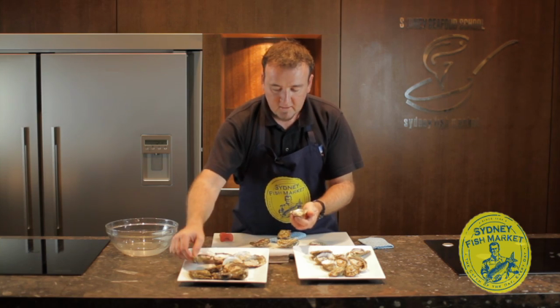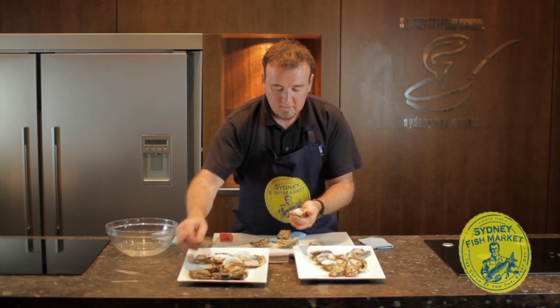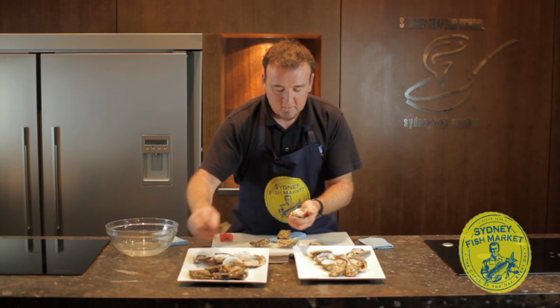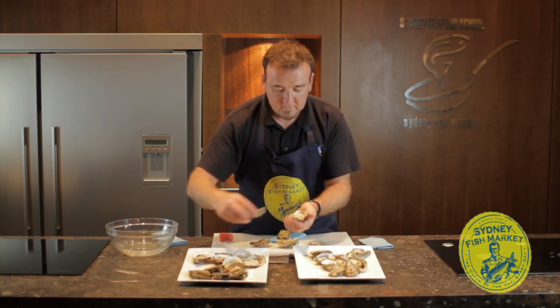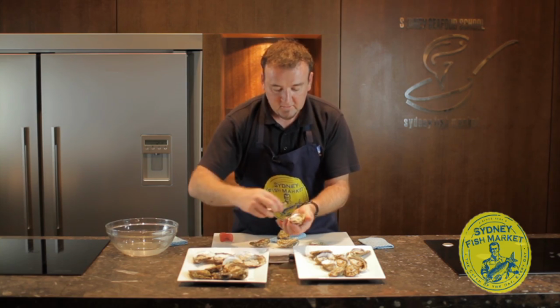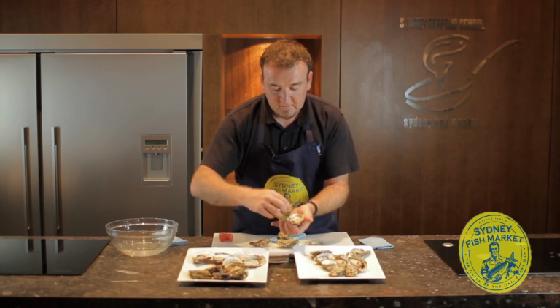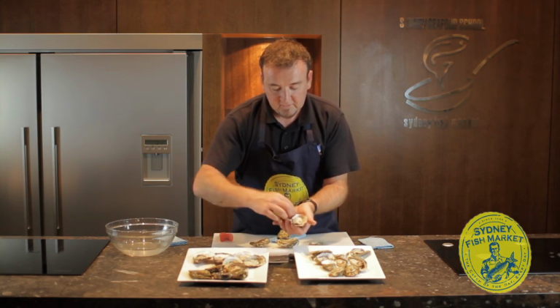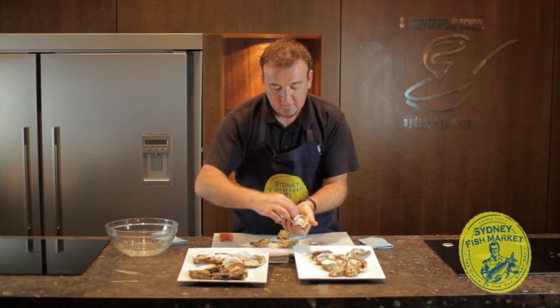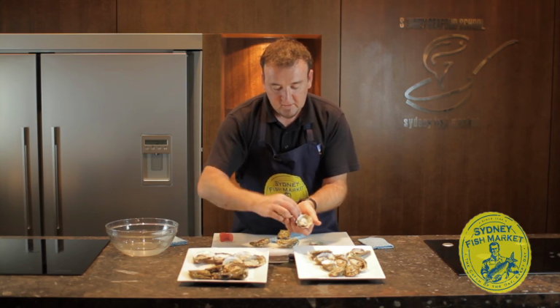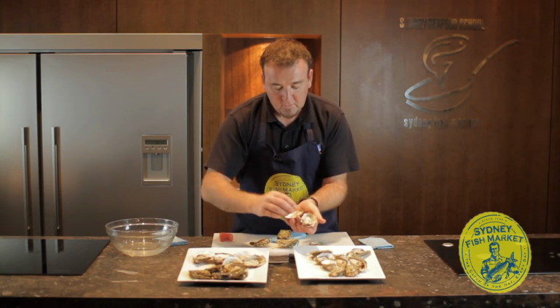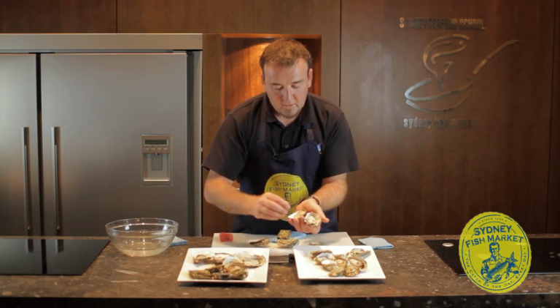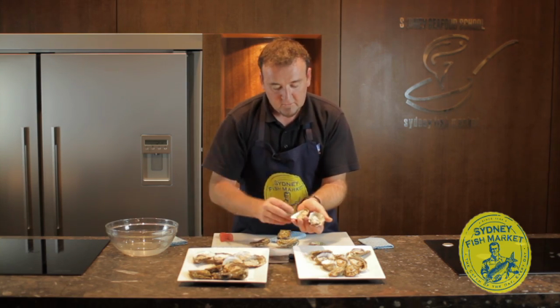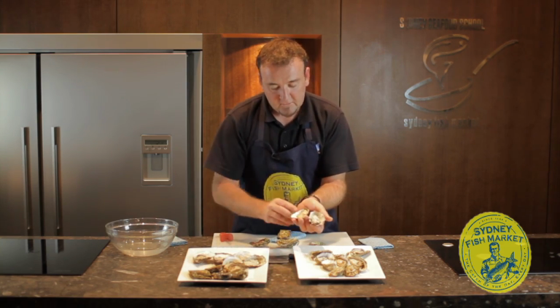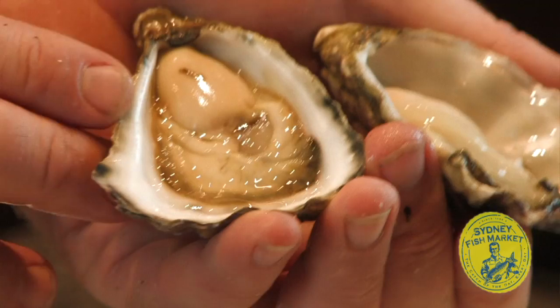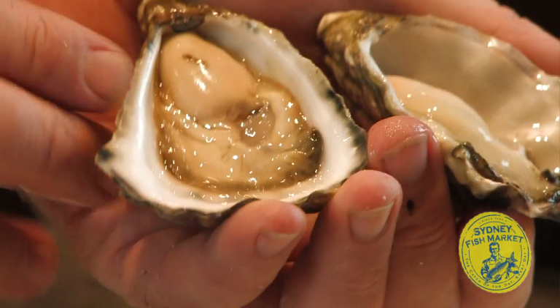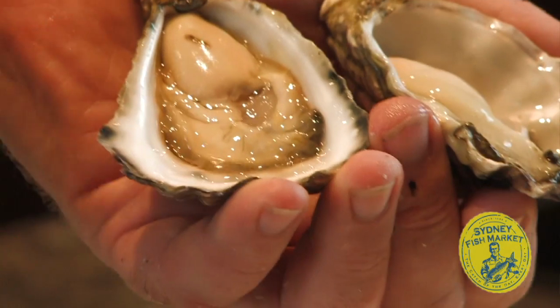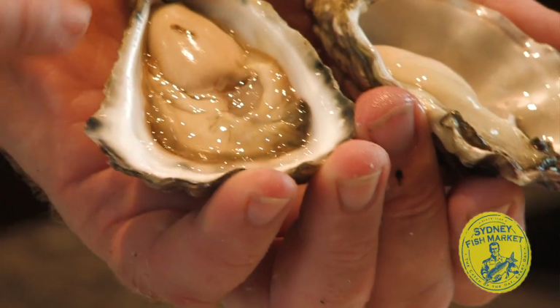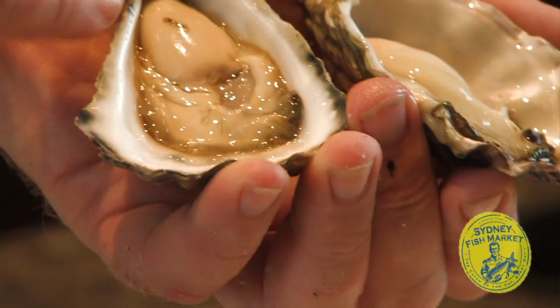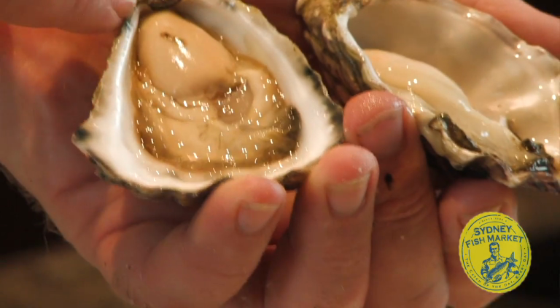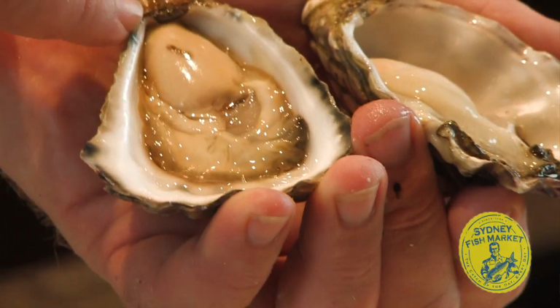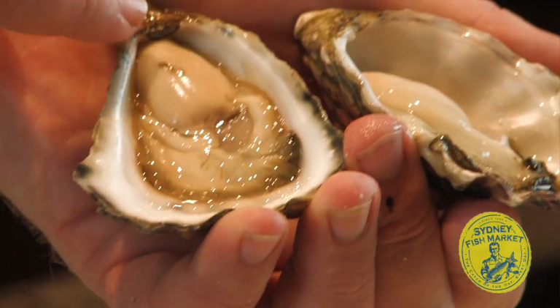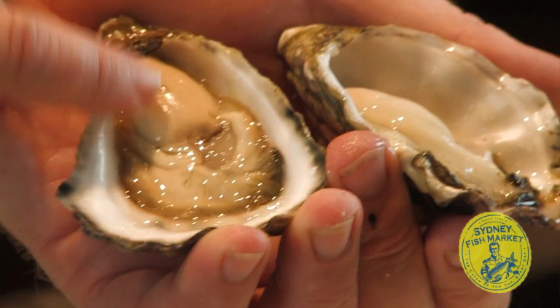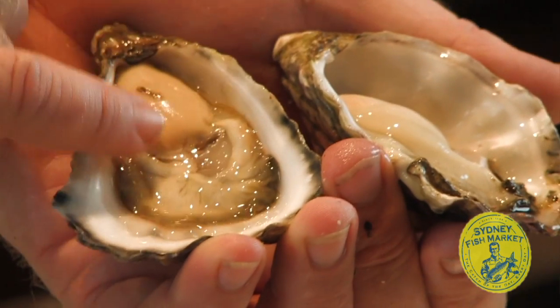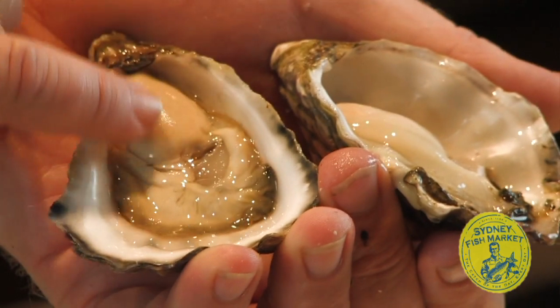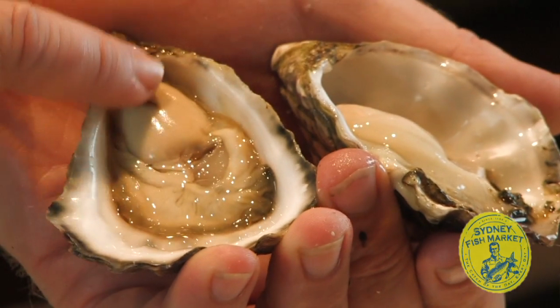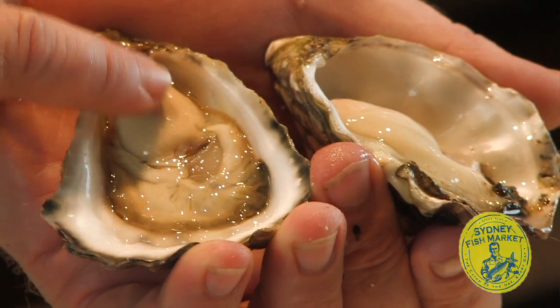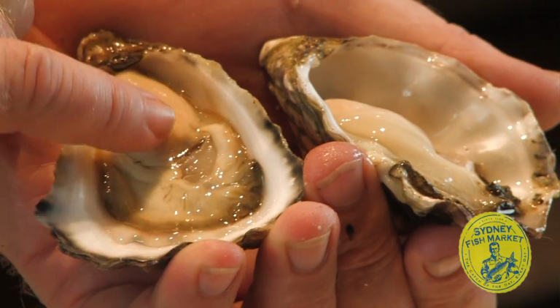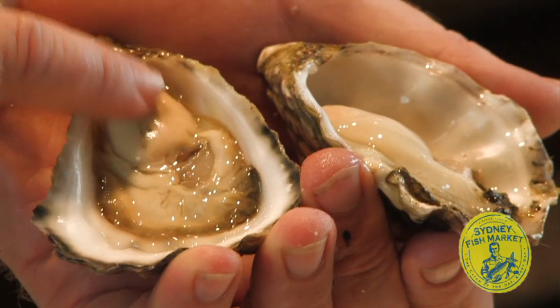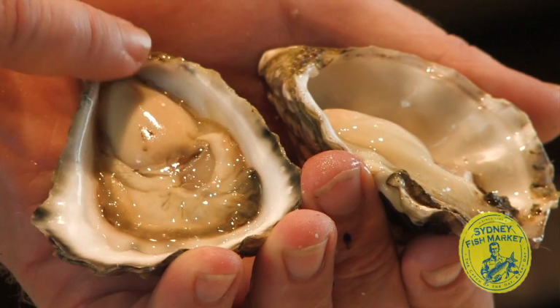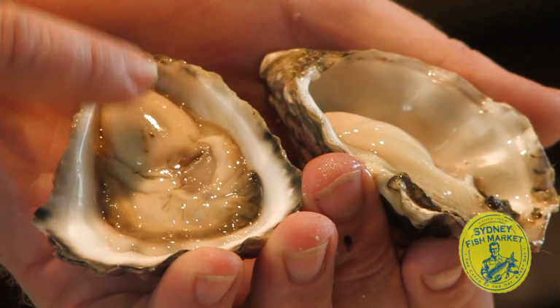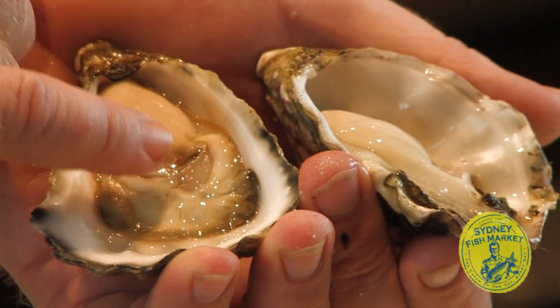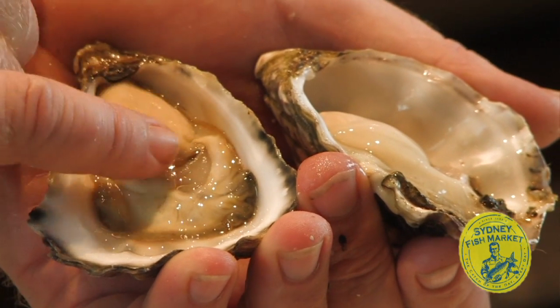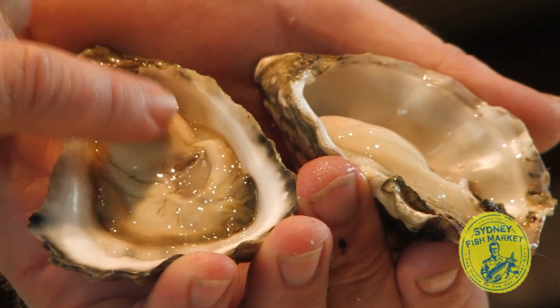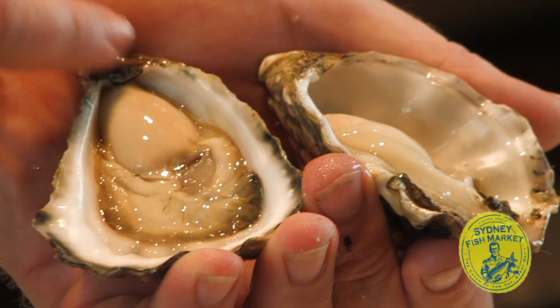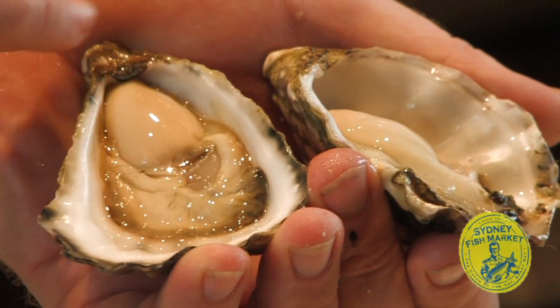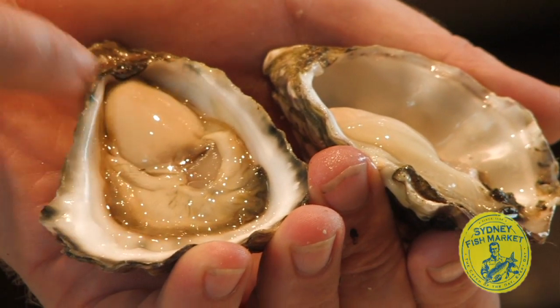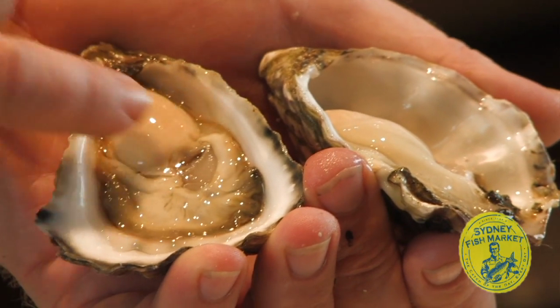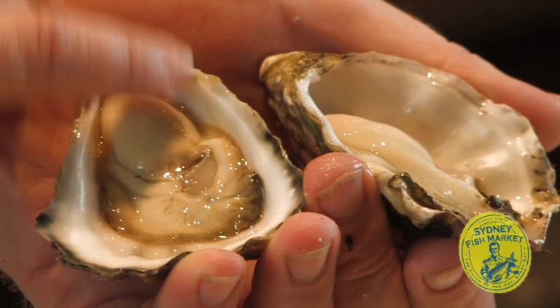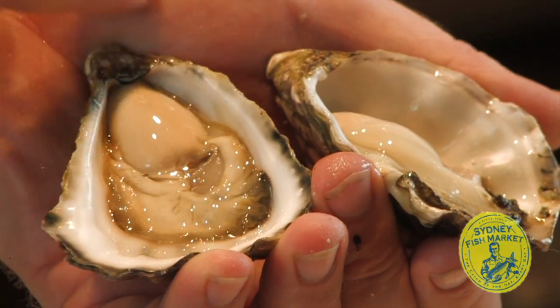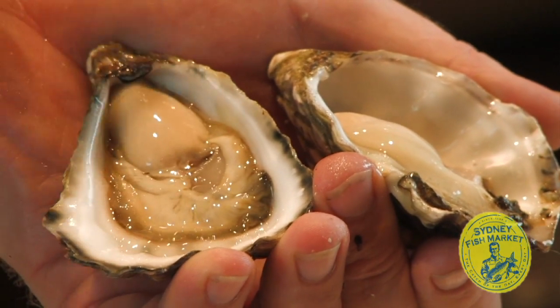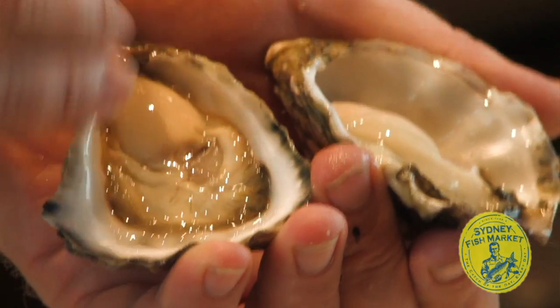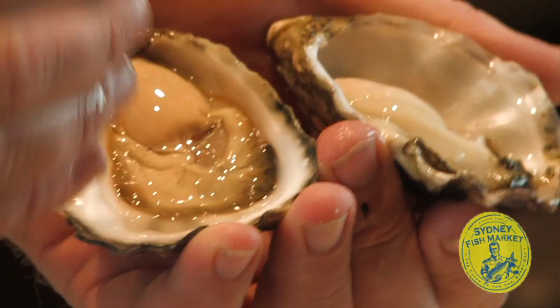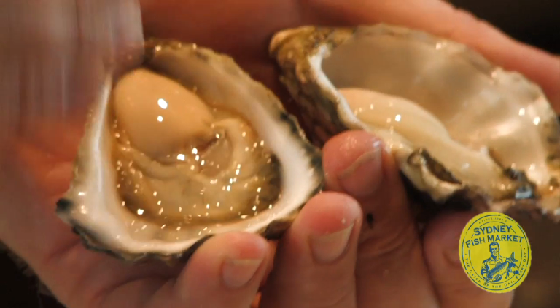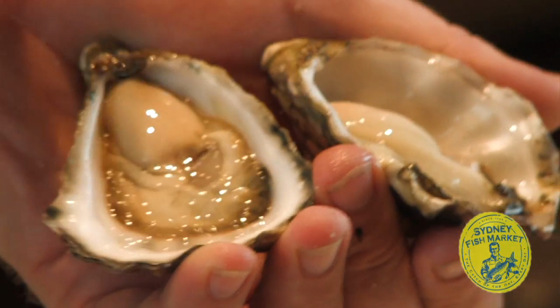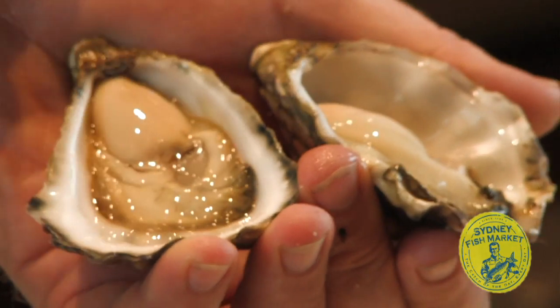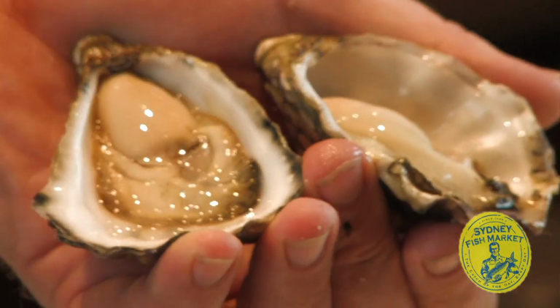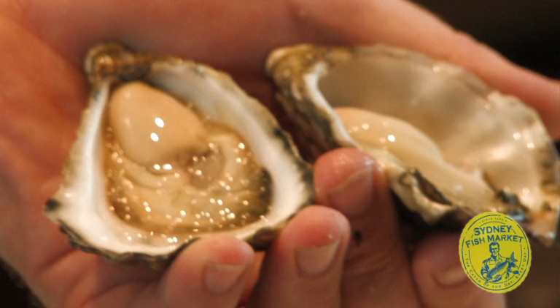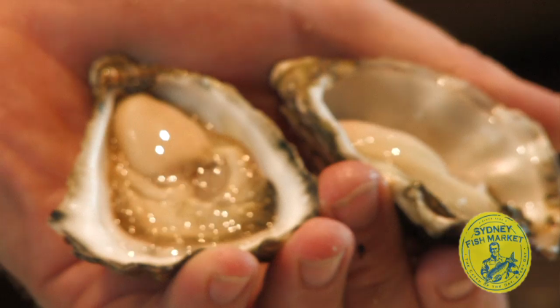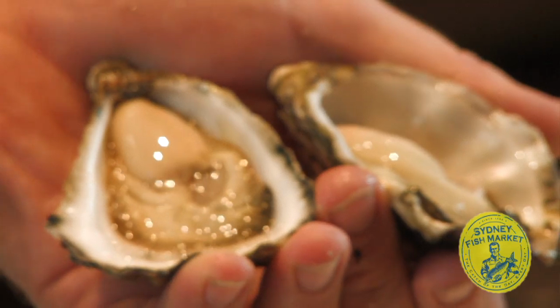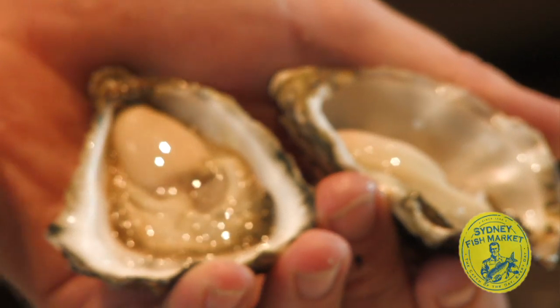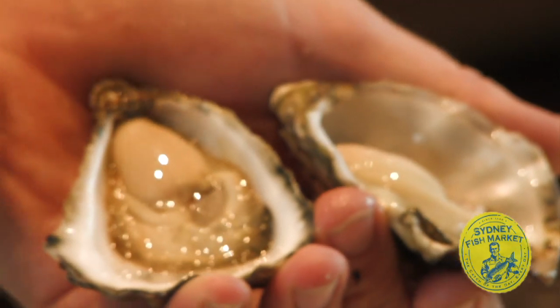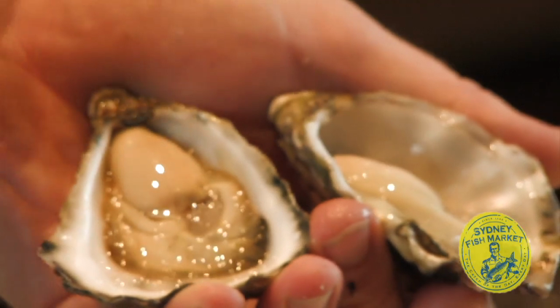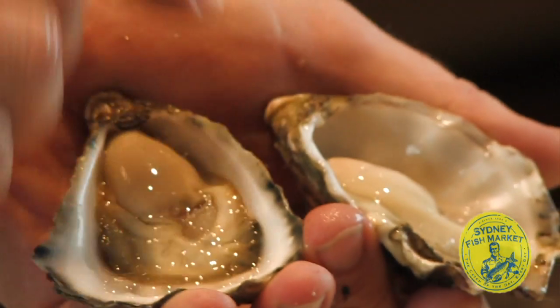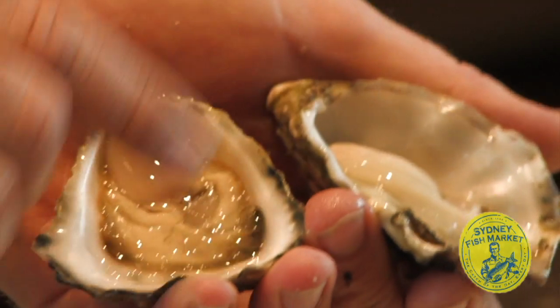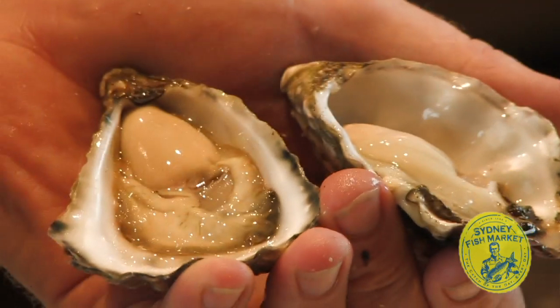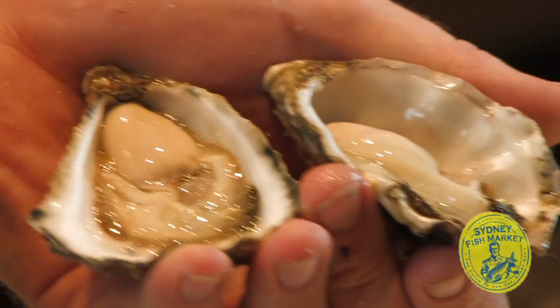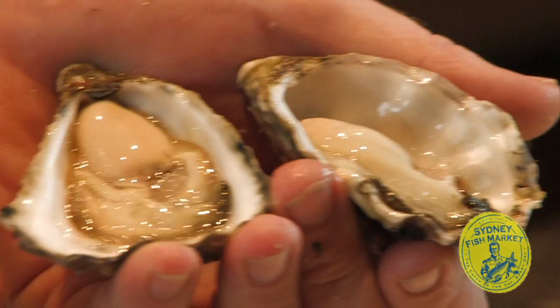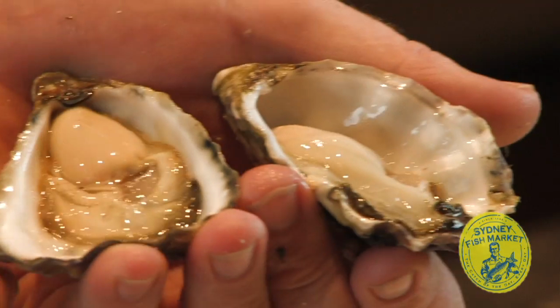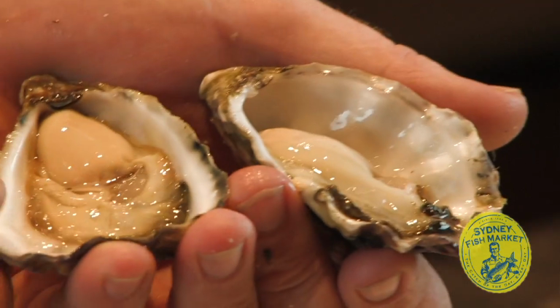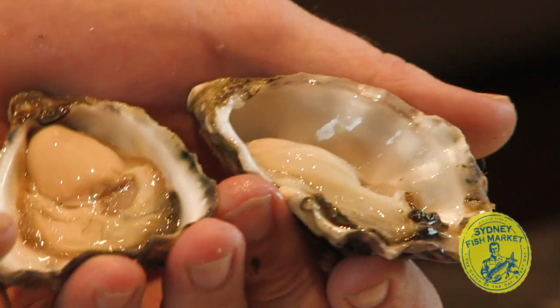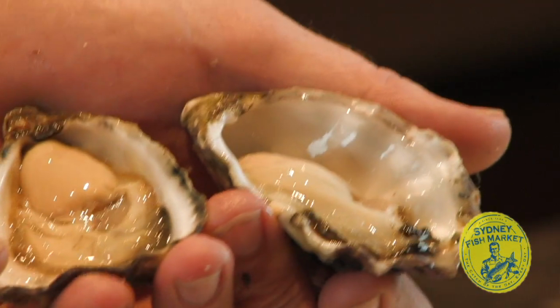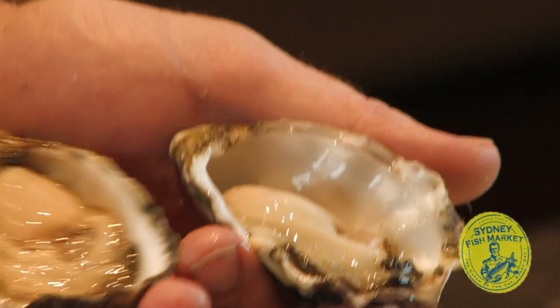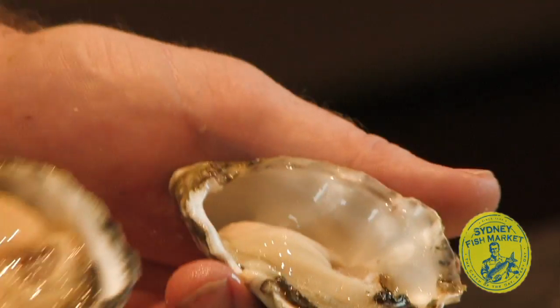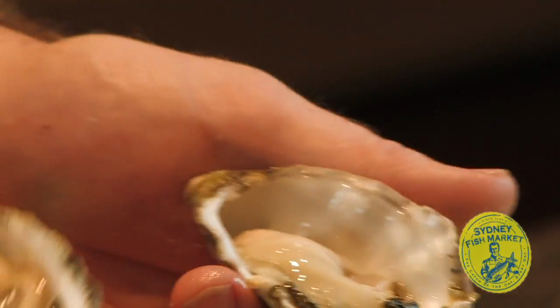You can see the Sydney Rock's in the same condition. It's got a beautiful, nice big bloated stomach there, and it's nice and healthy.